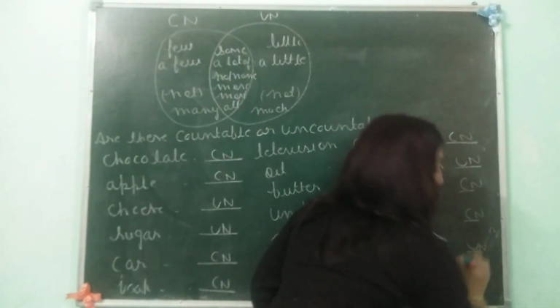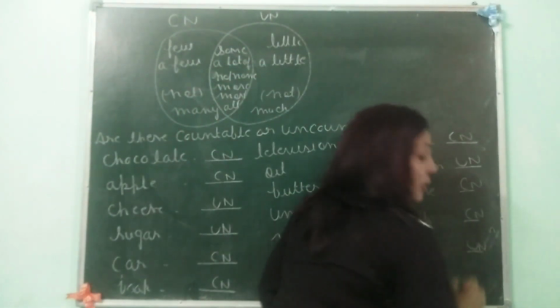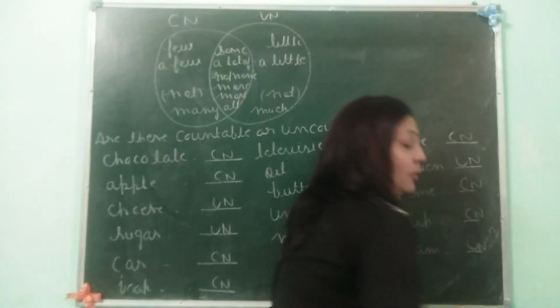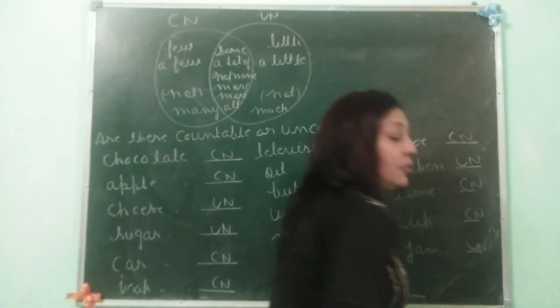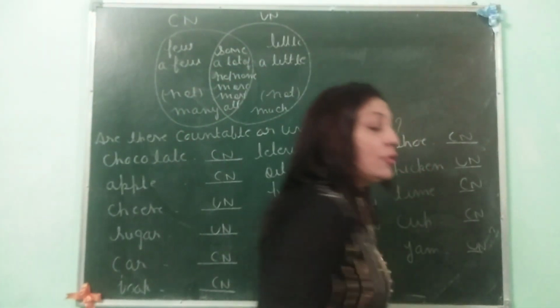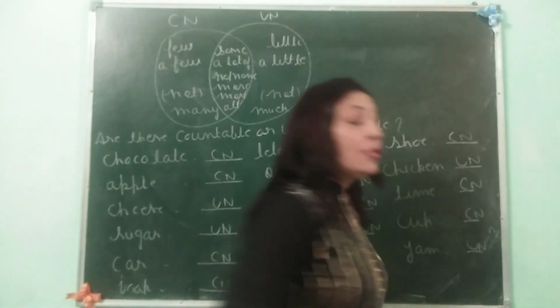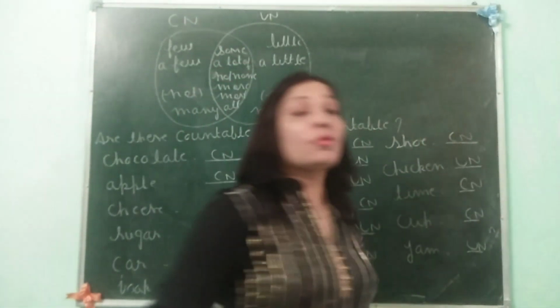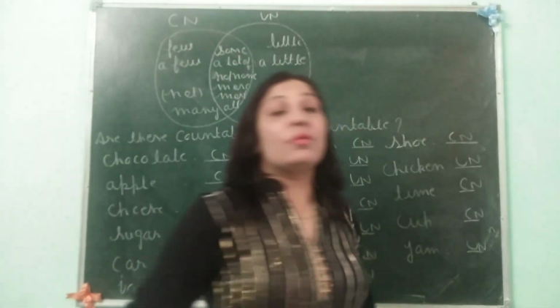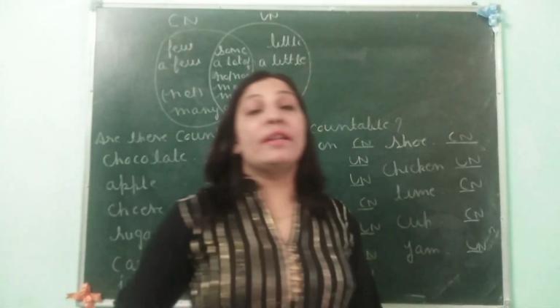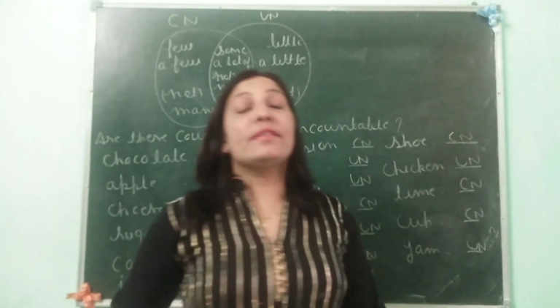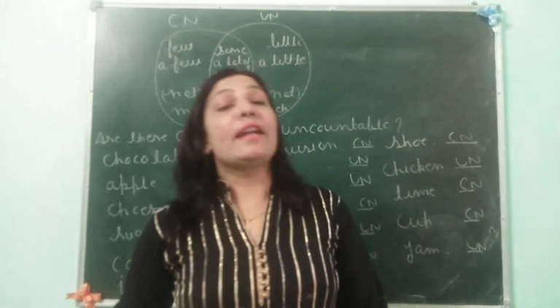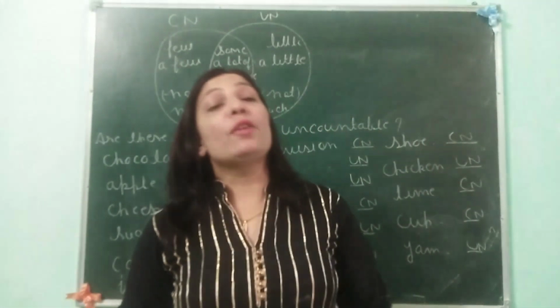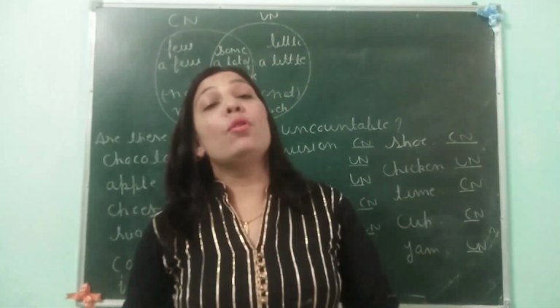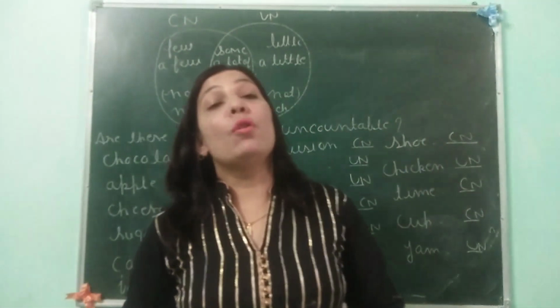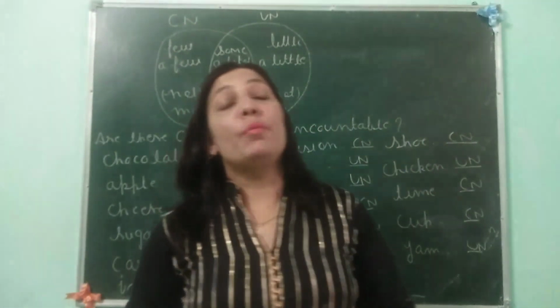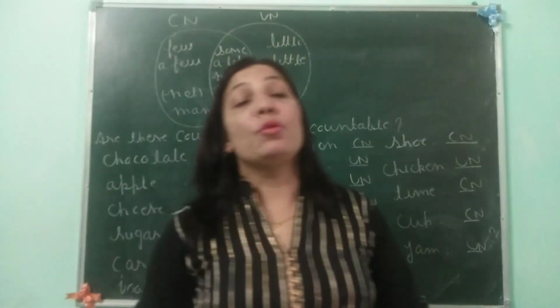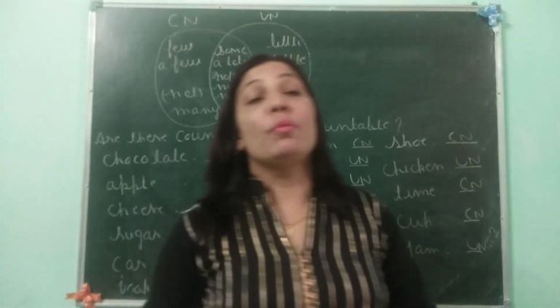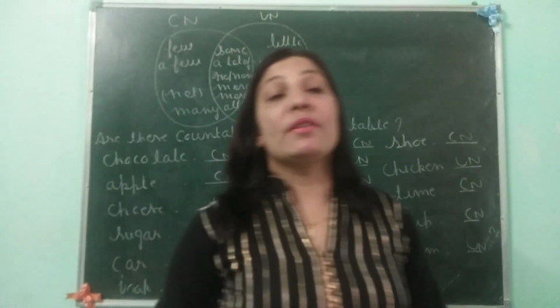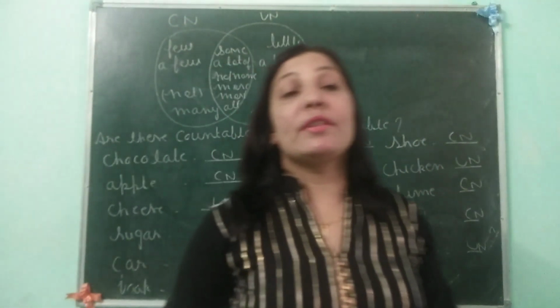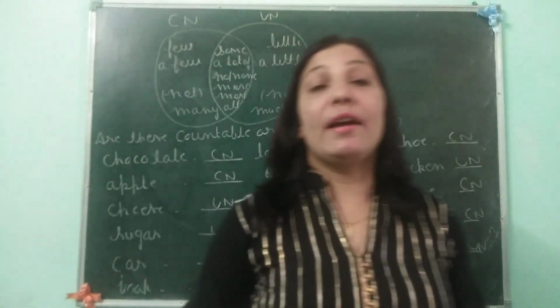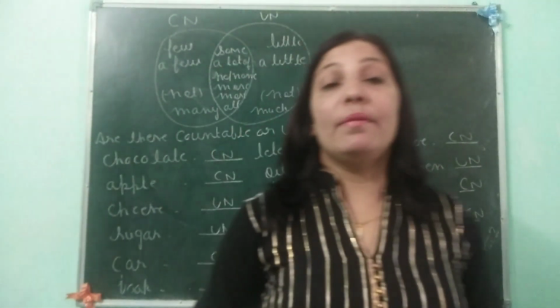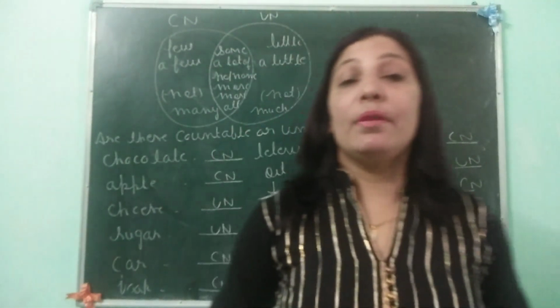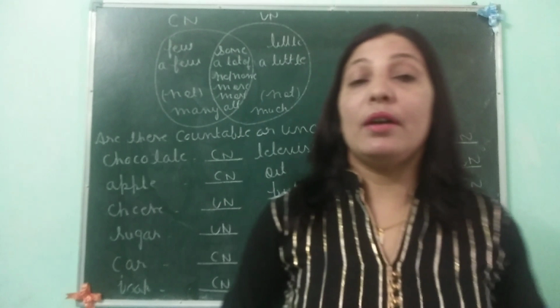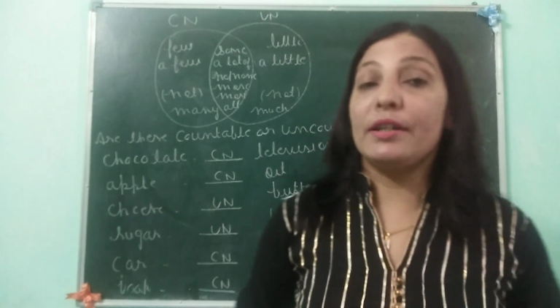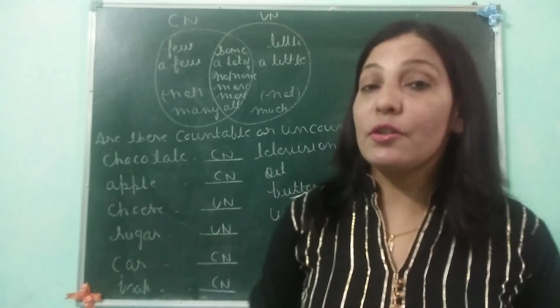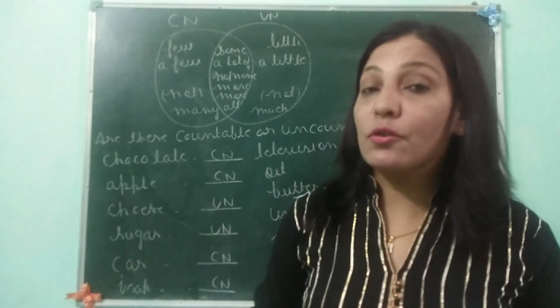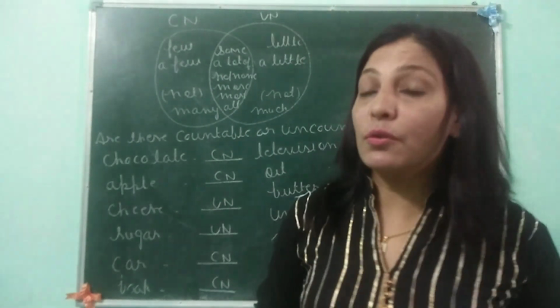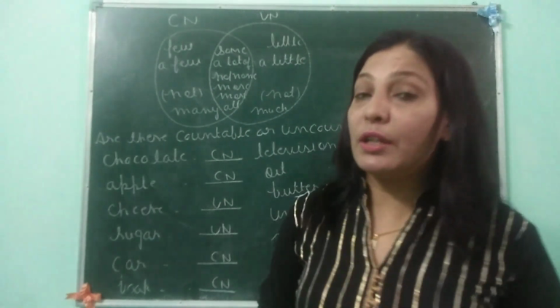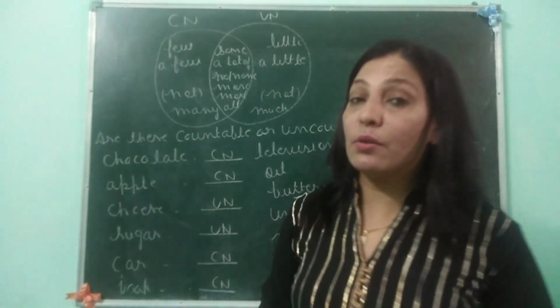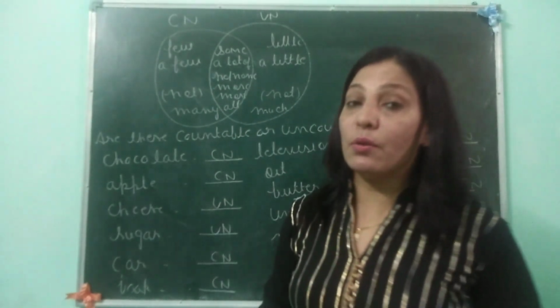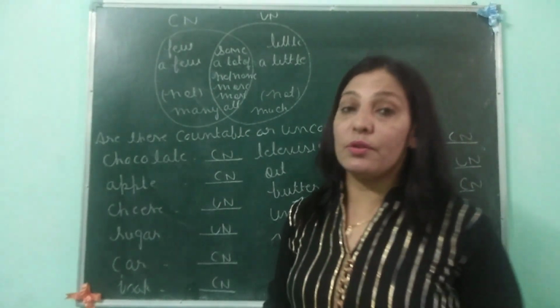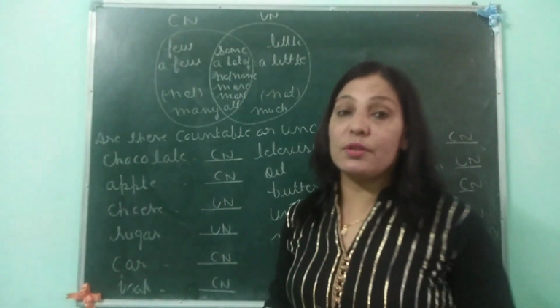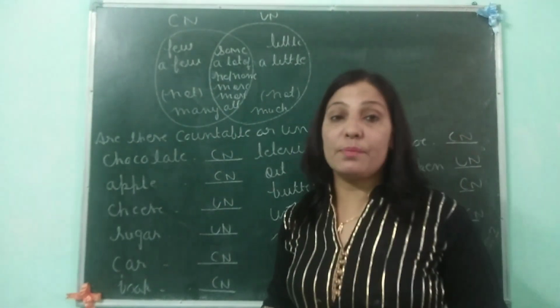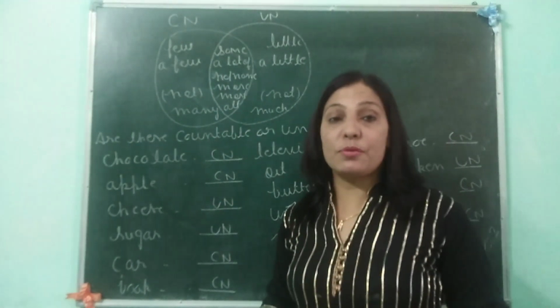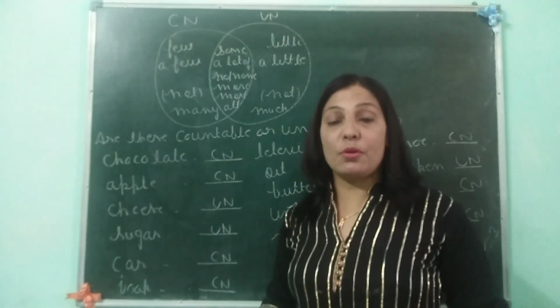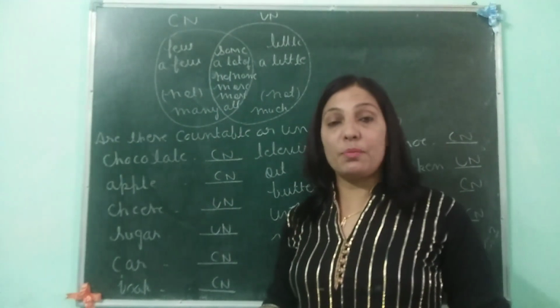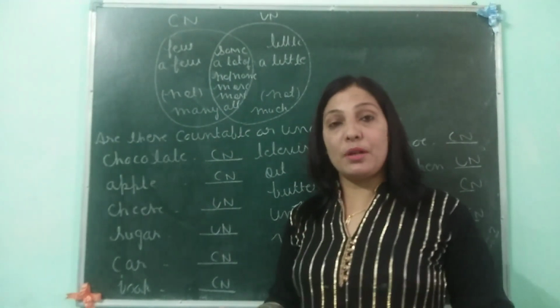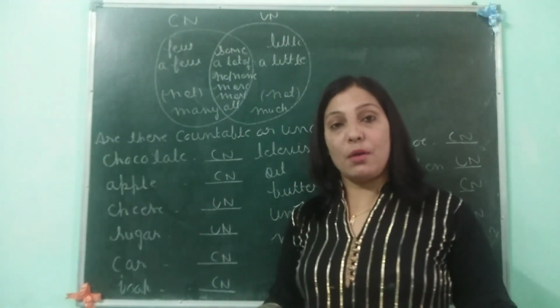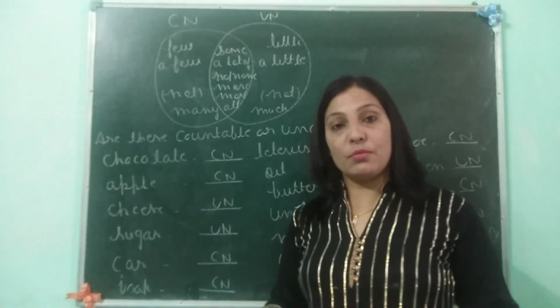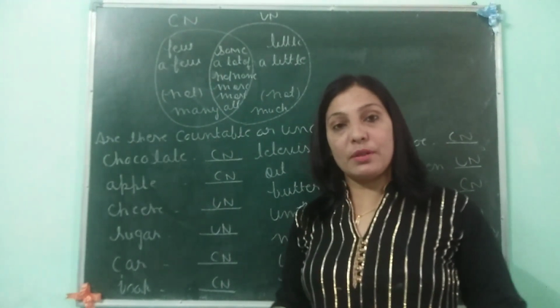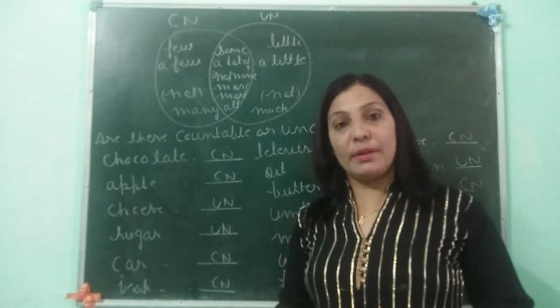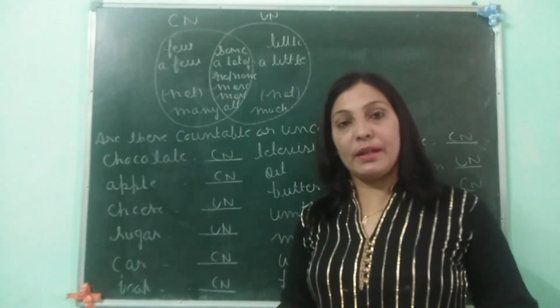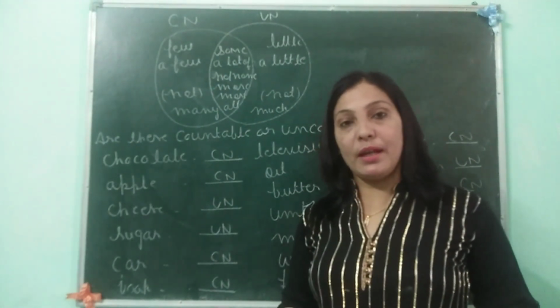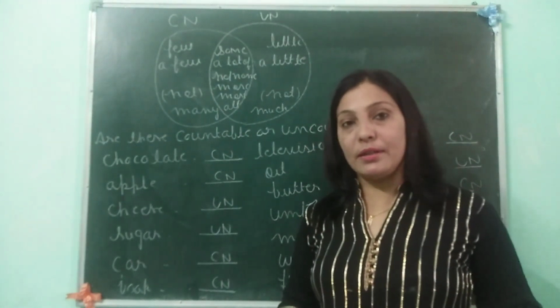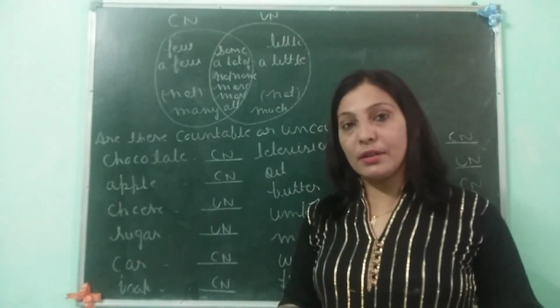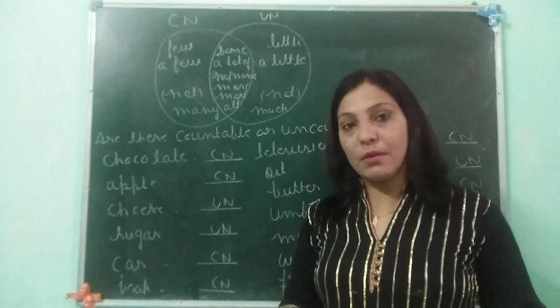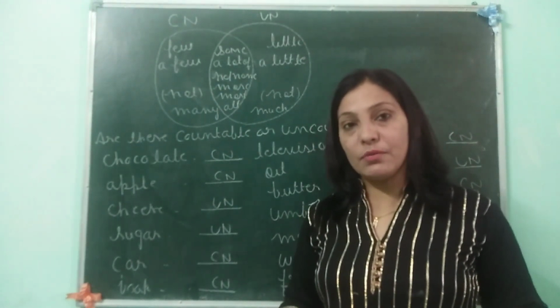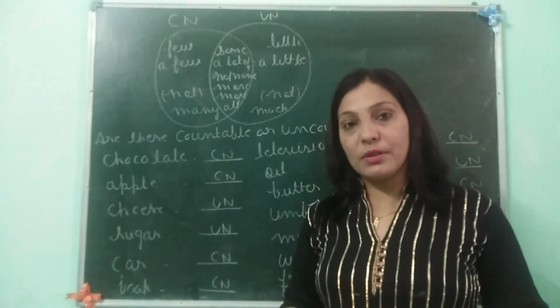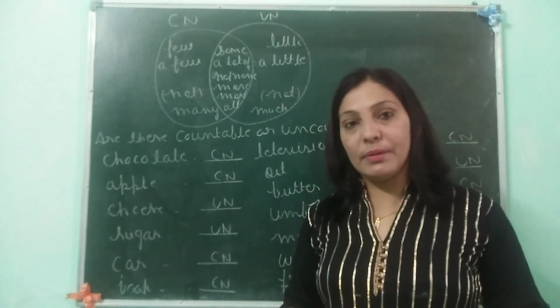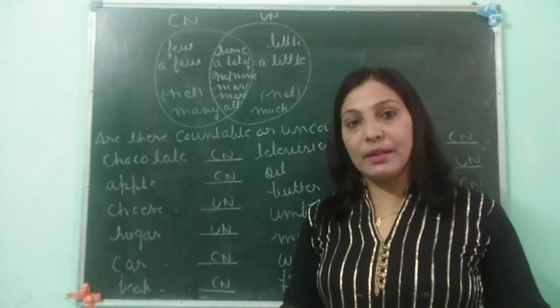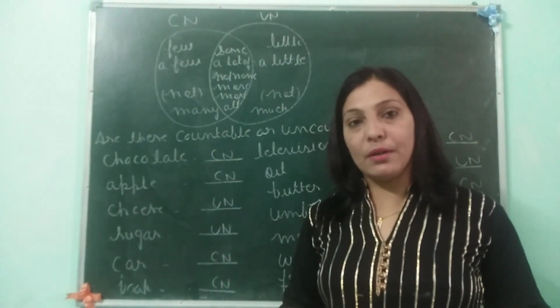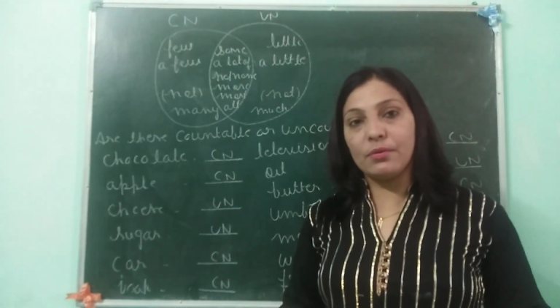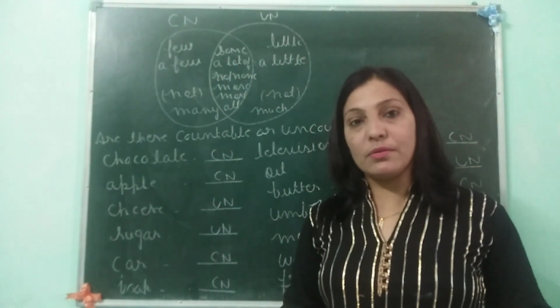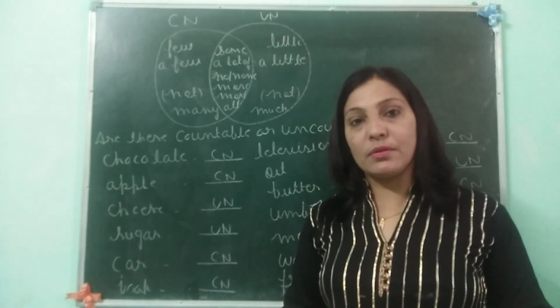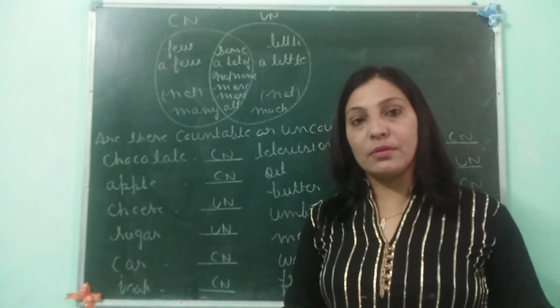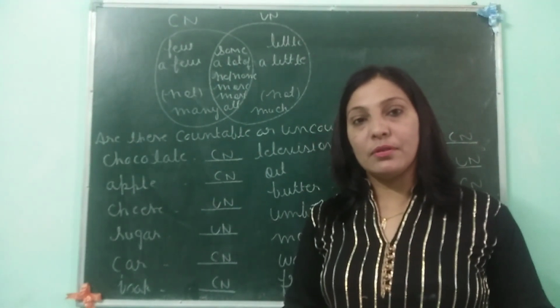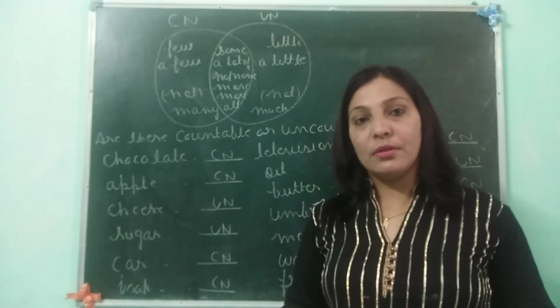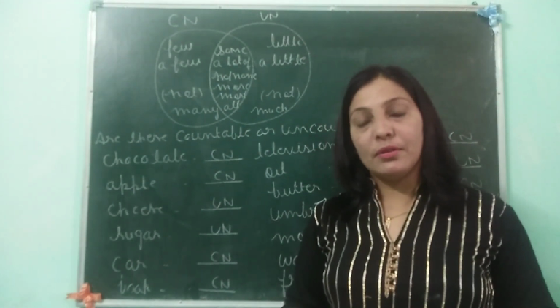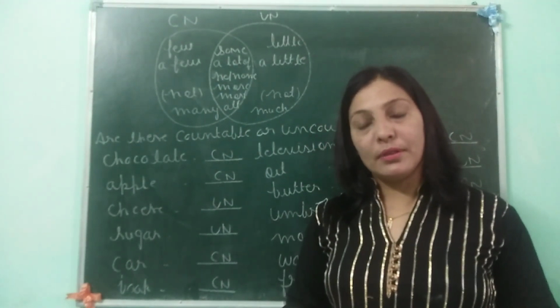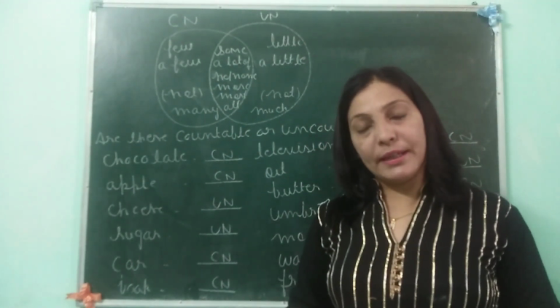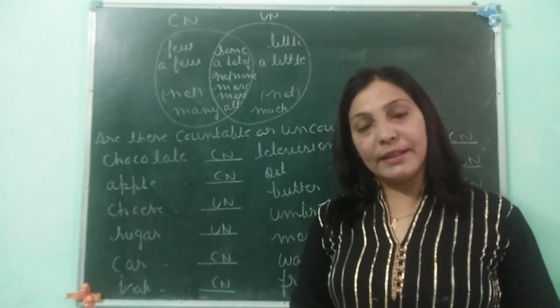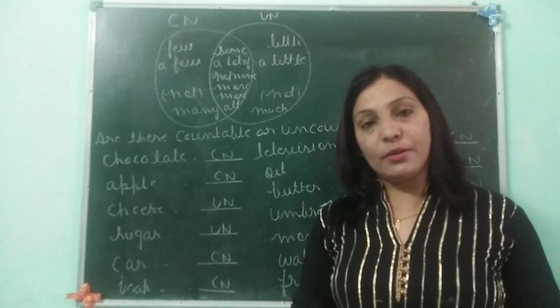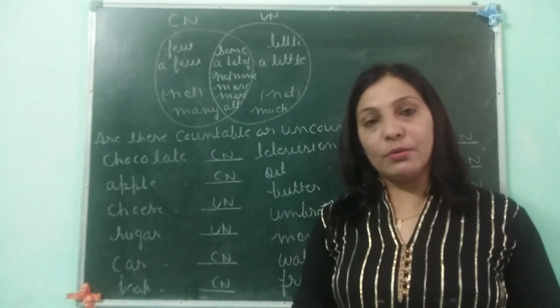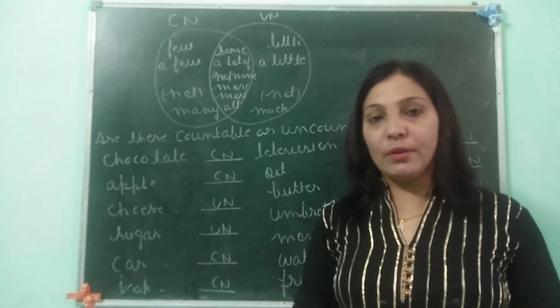So students, I hope you must have understood the concepts of countable and uncountable nouns. Thank you.